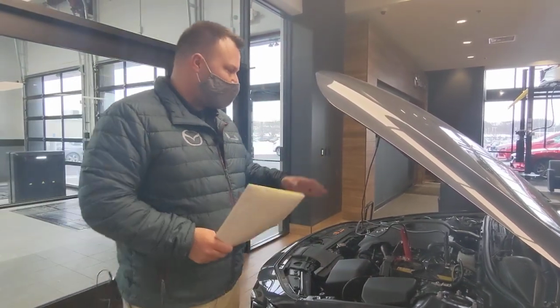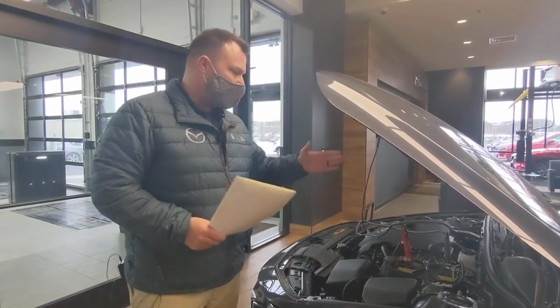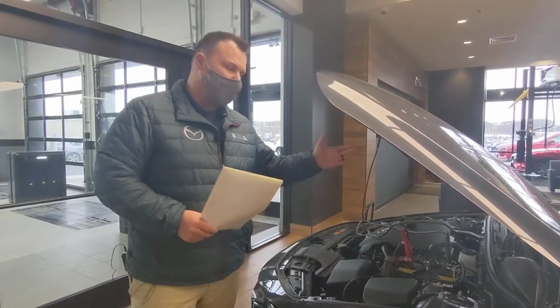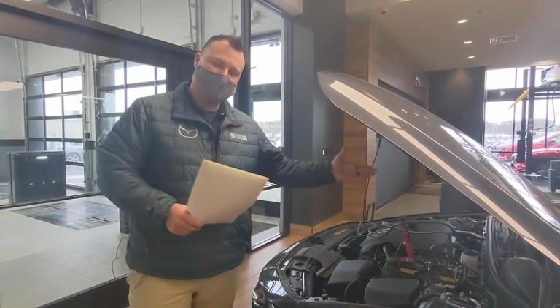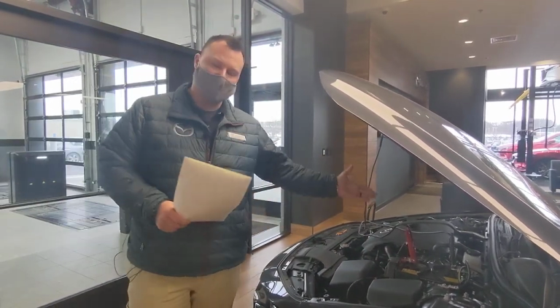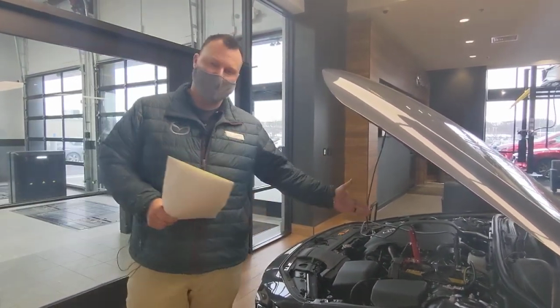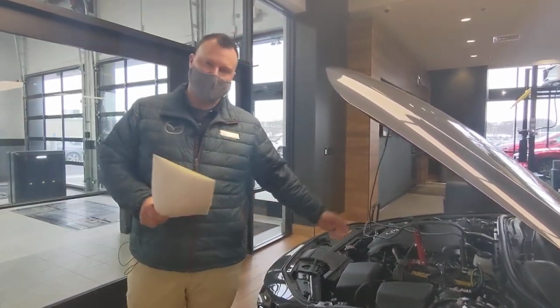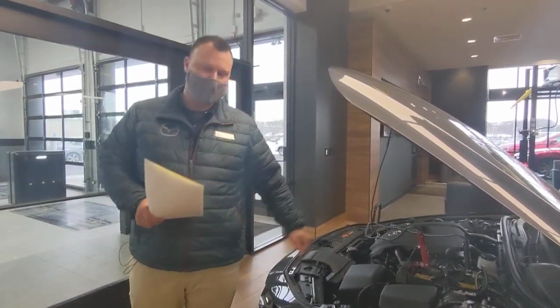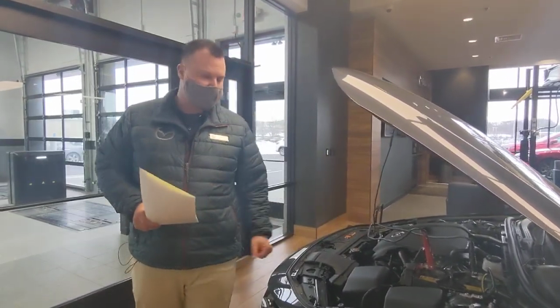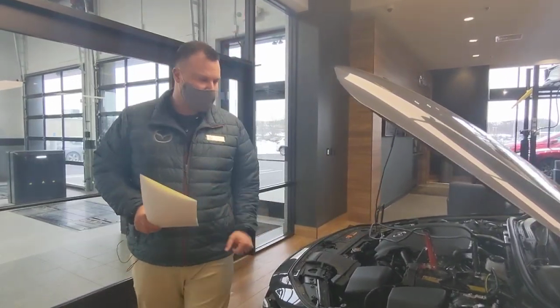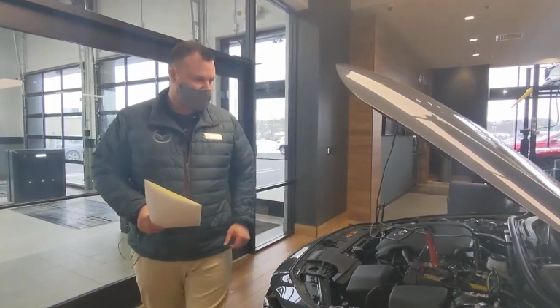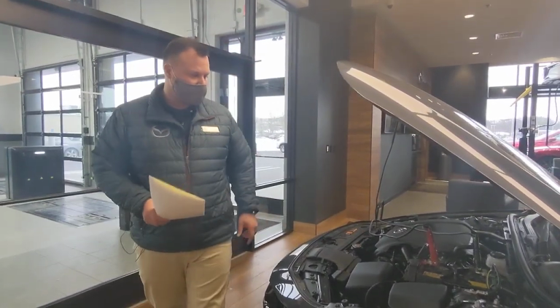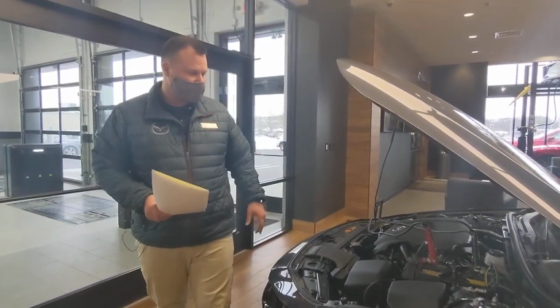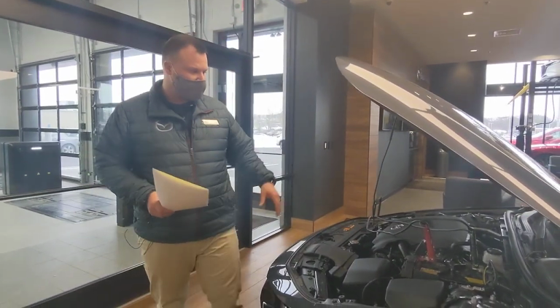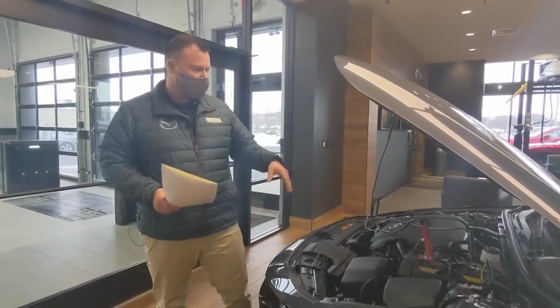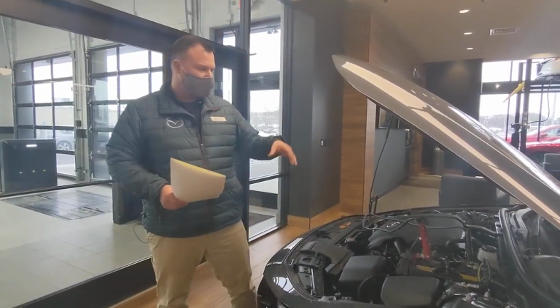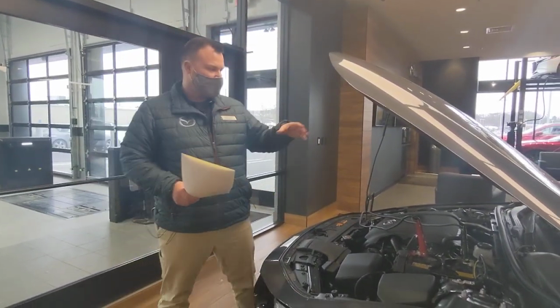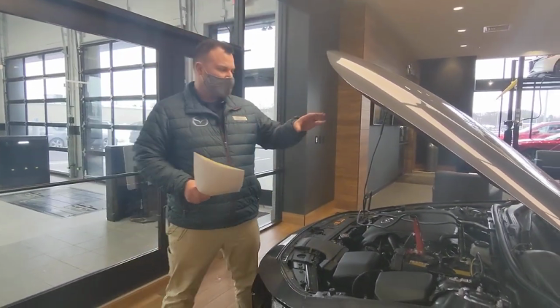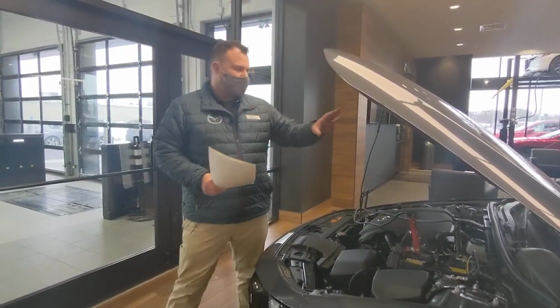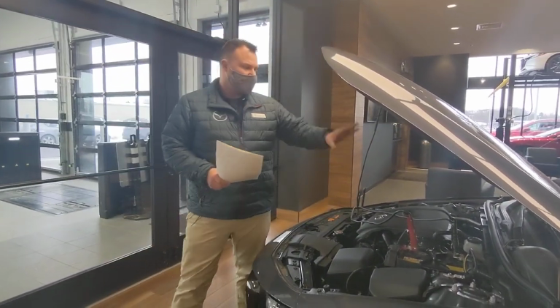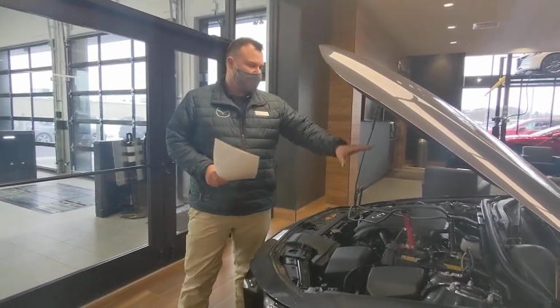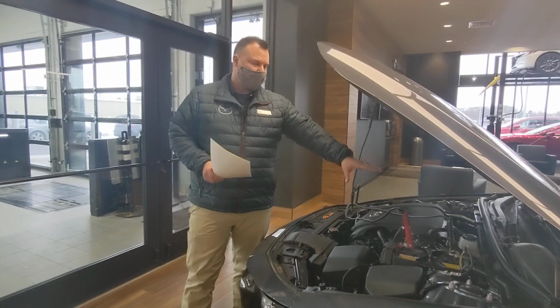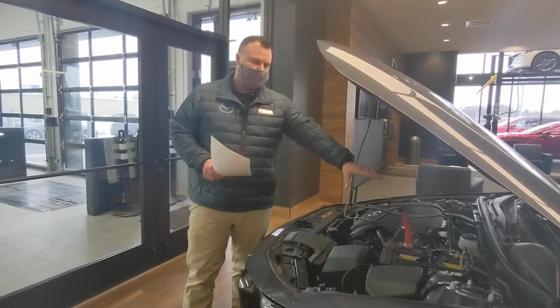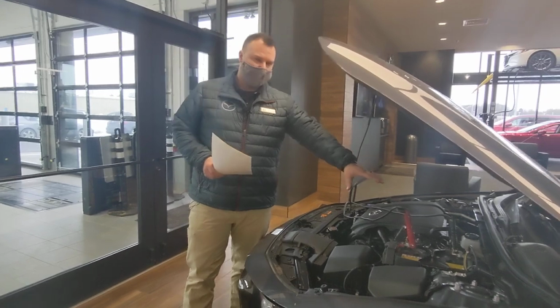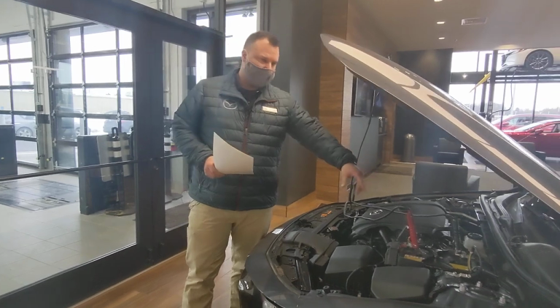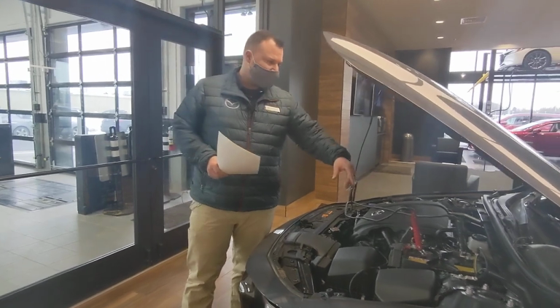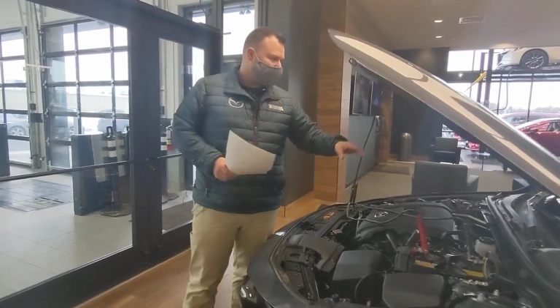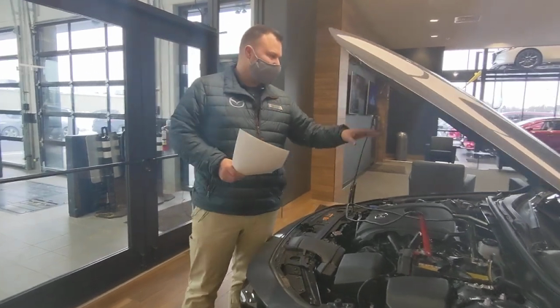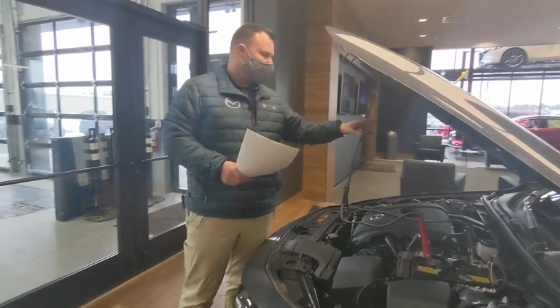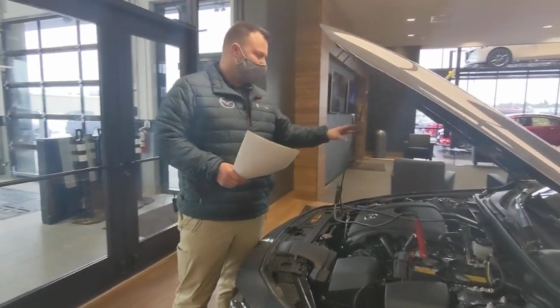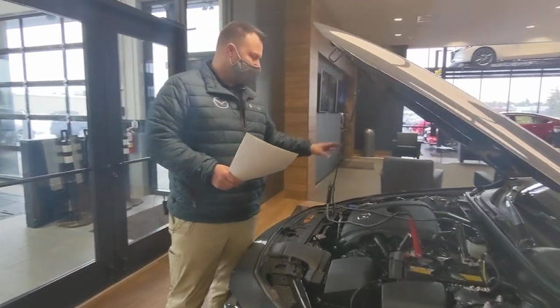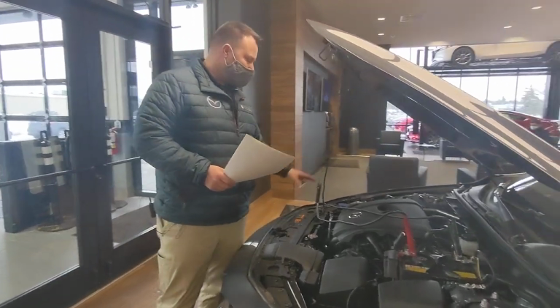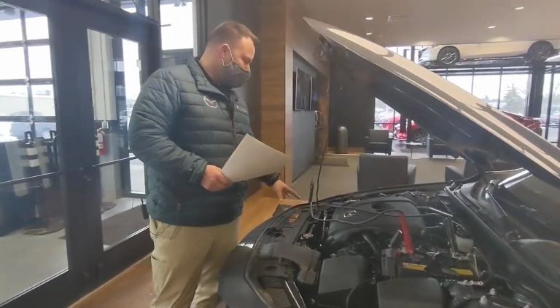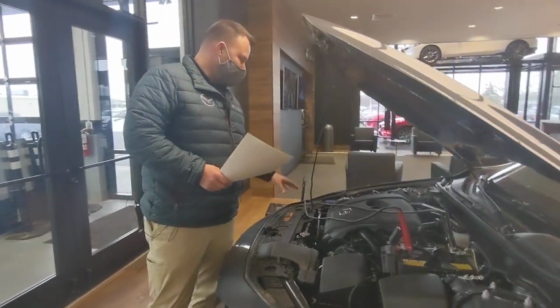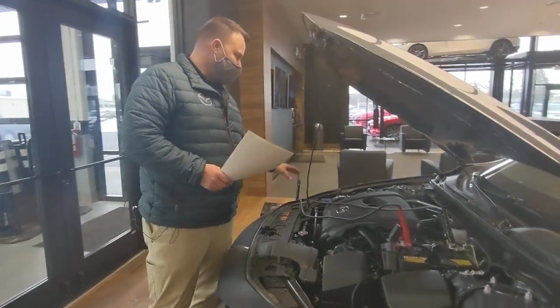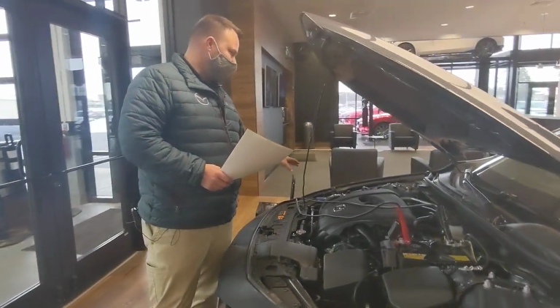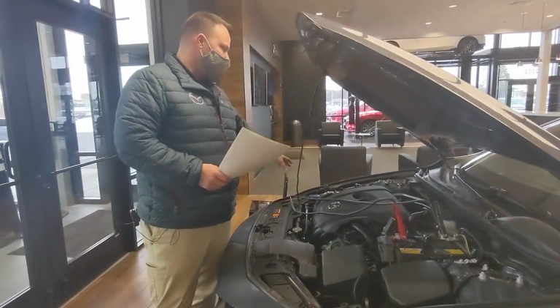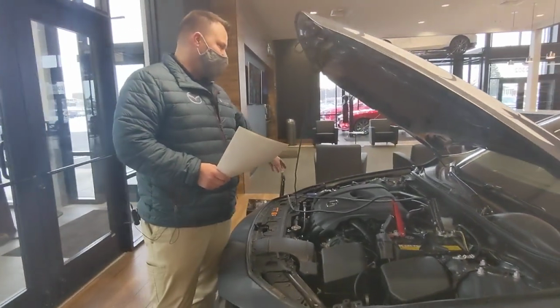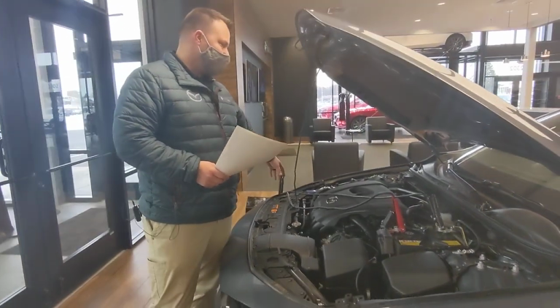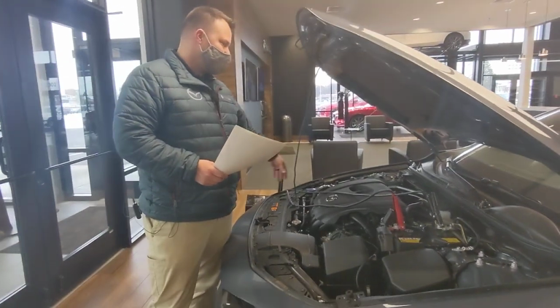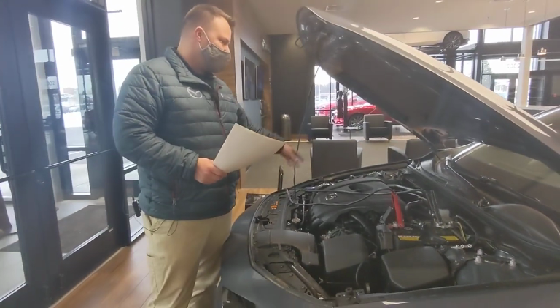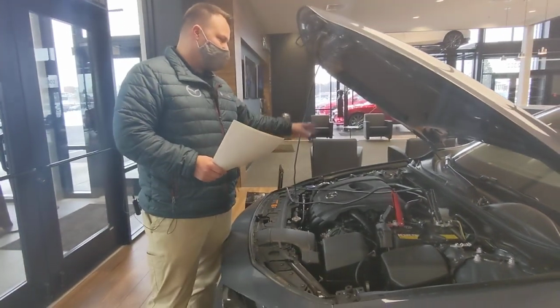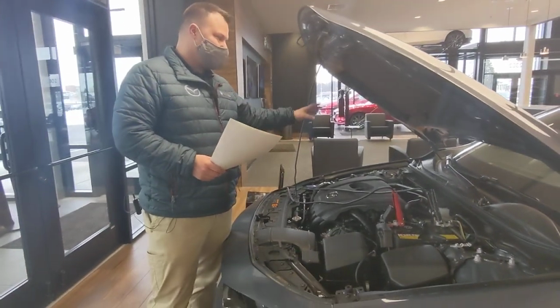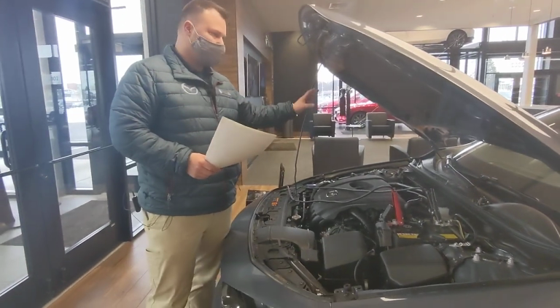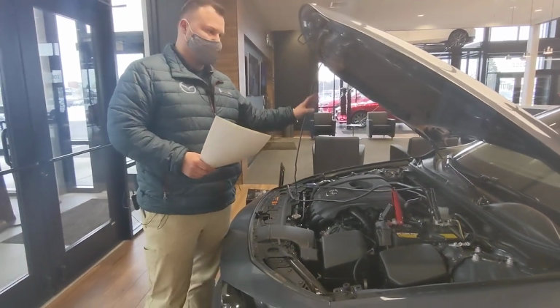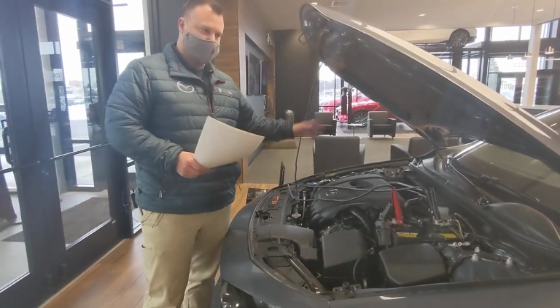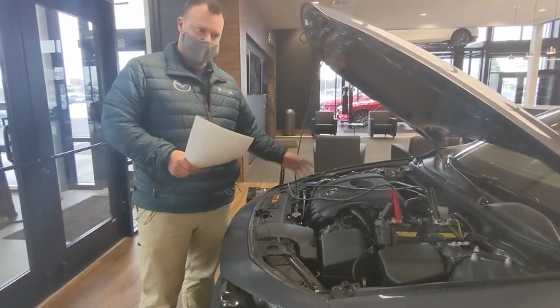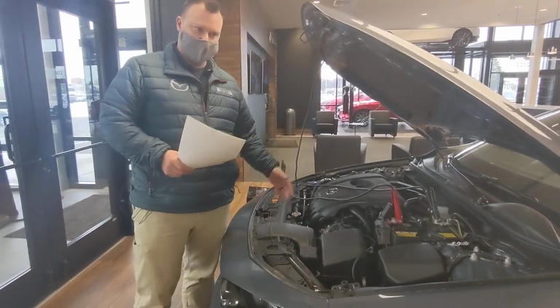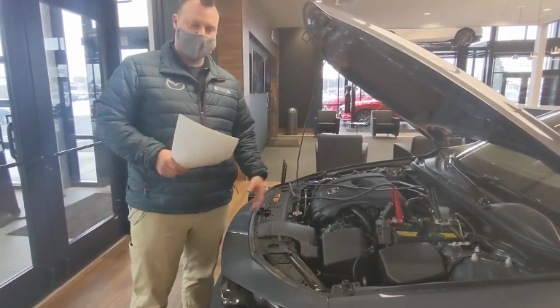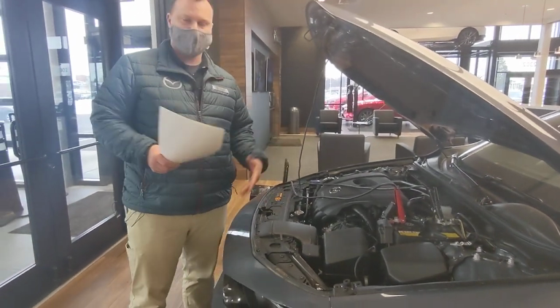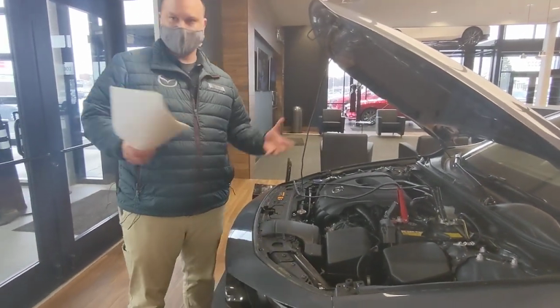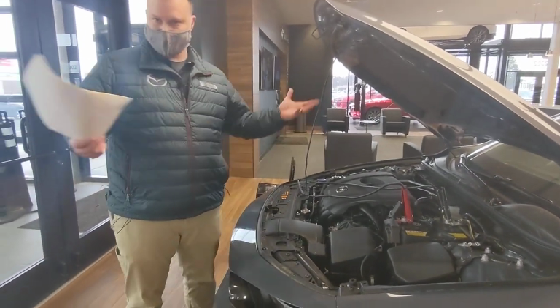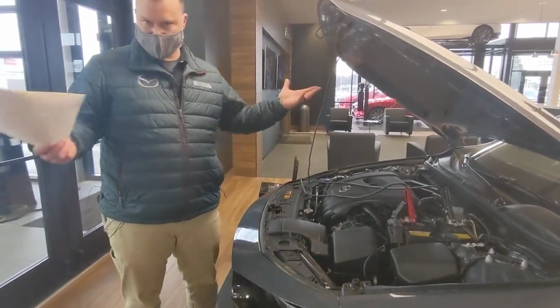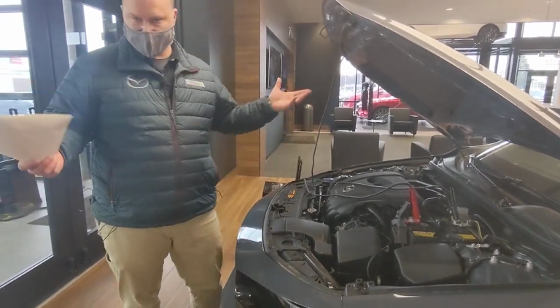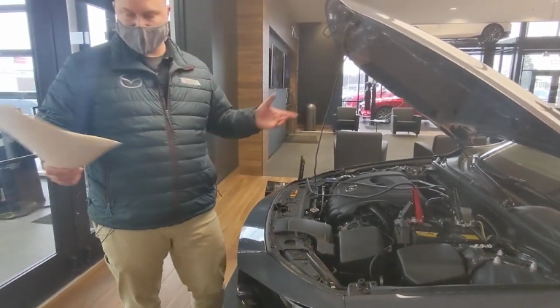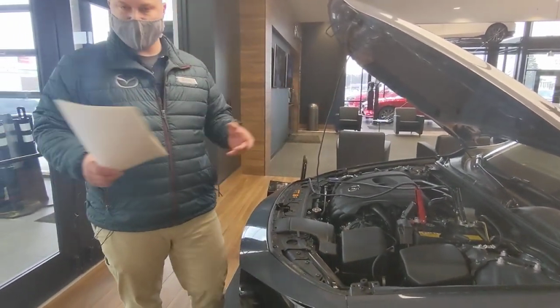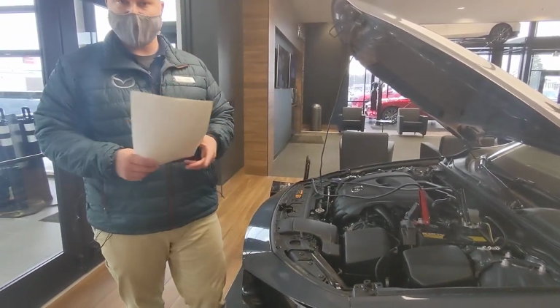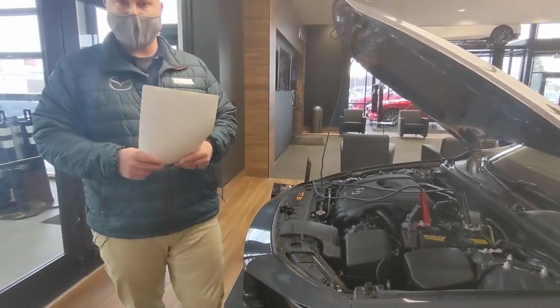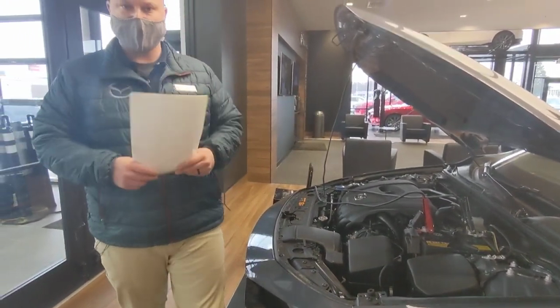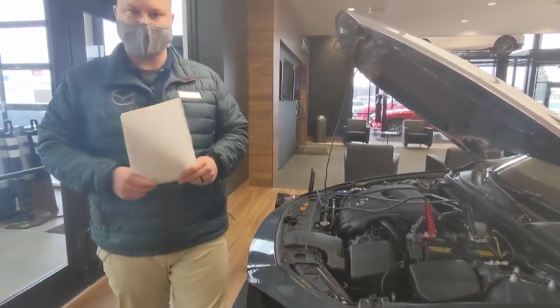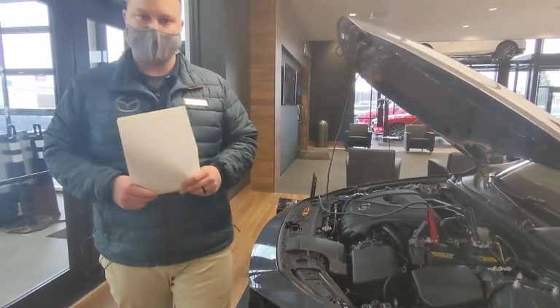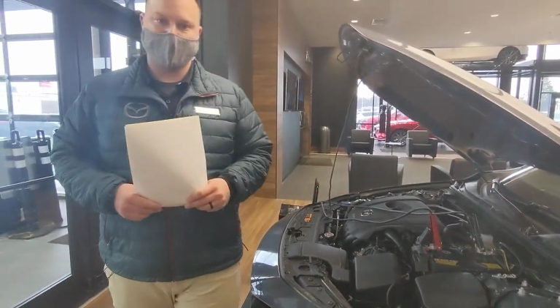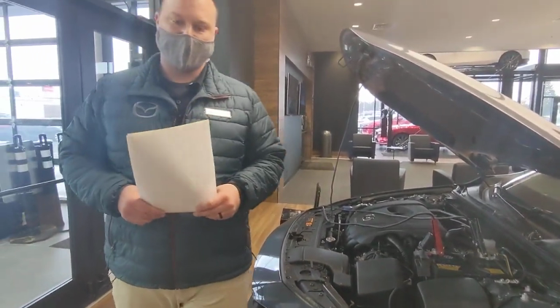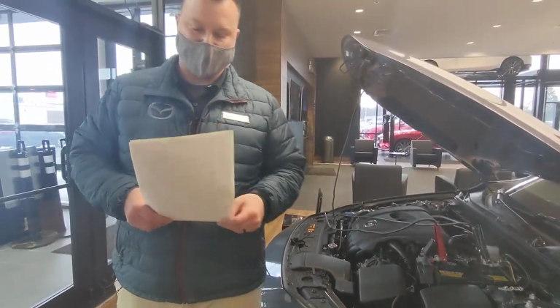We check all the other fluids as well — the brake fluid, the coolant, the windshield washer fluid. We do all that stuff for you.